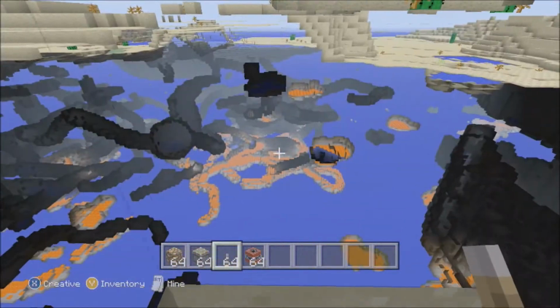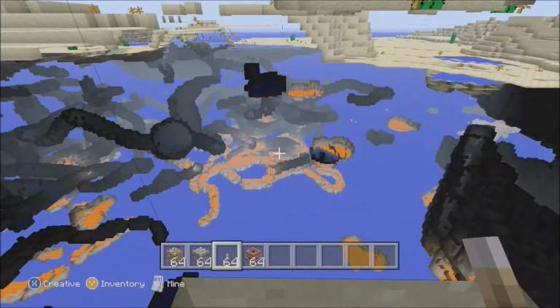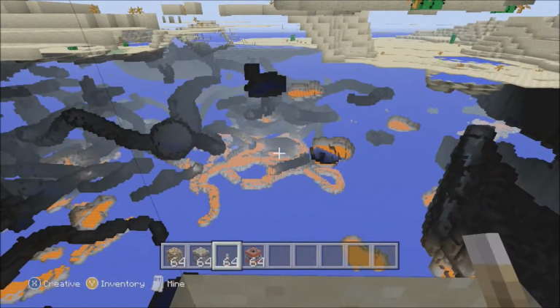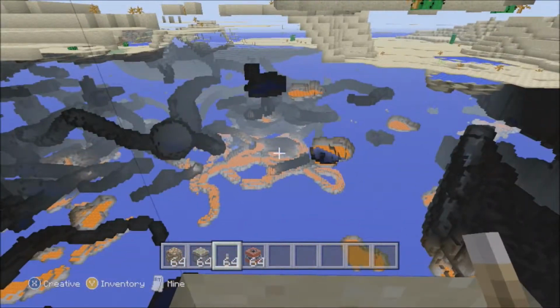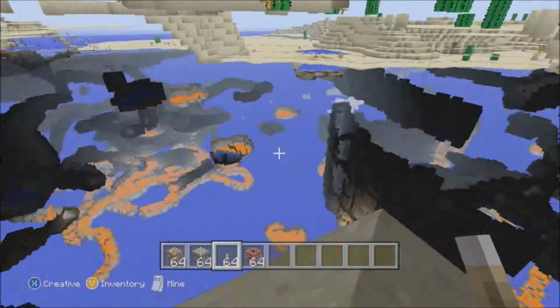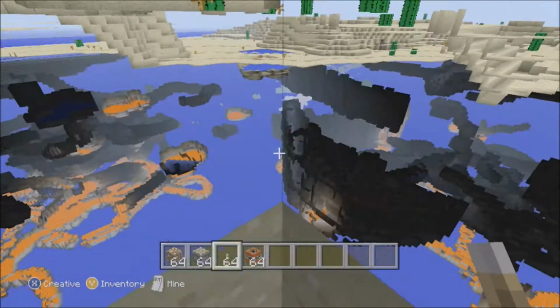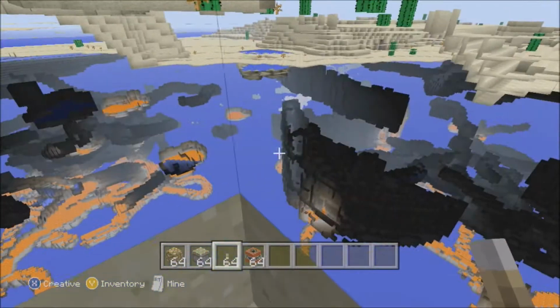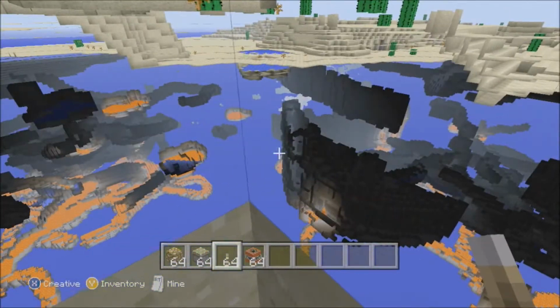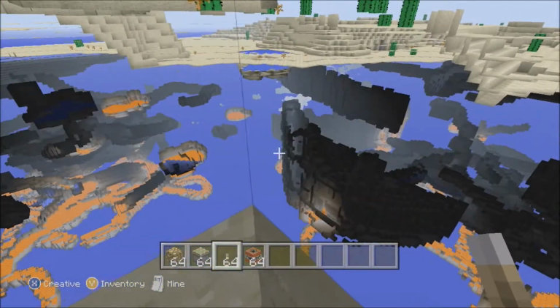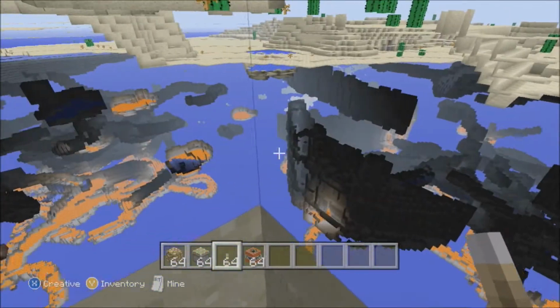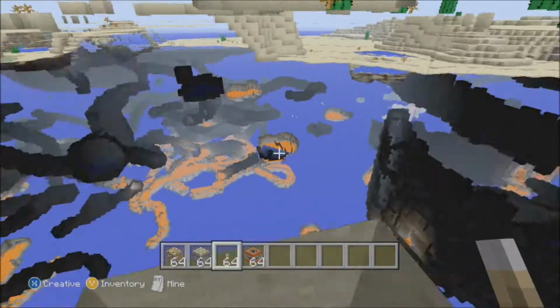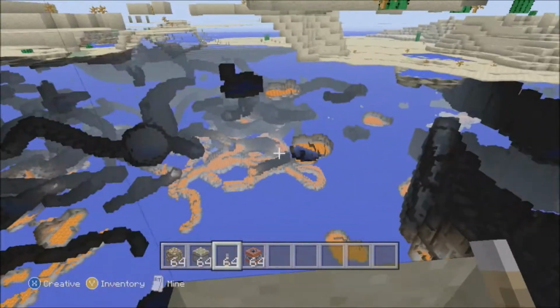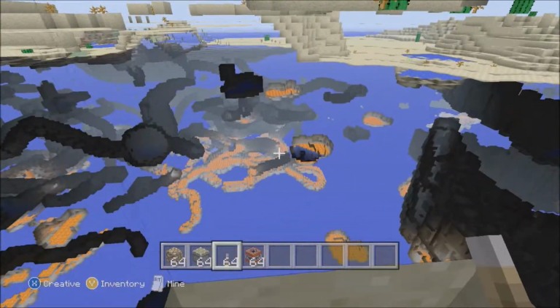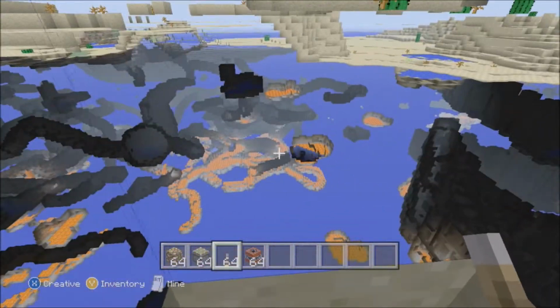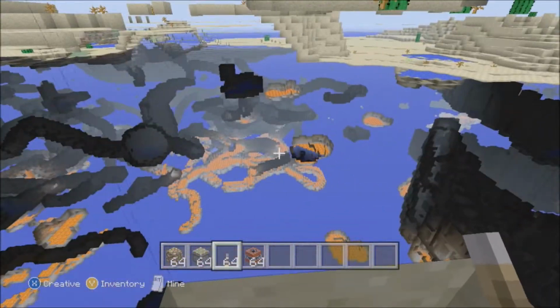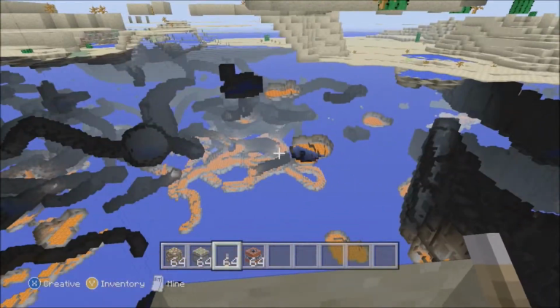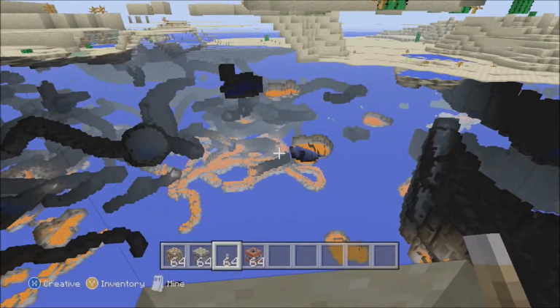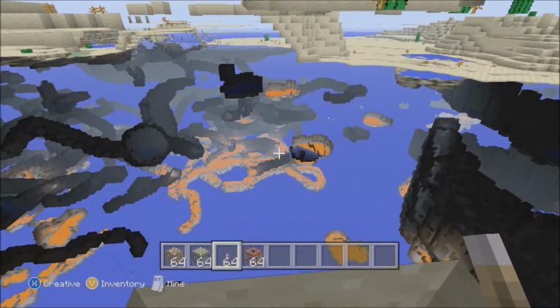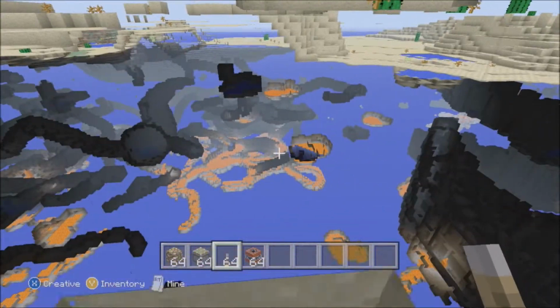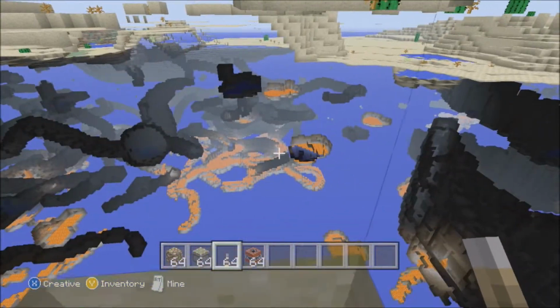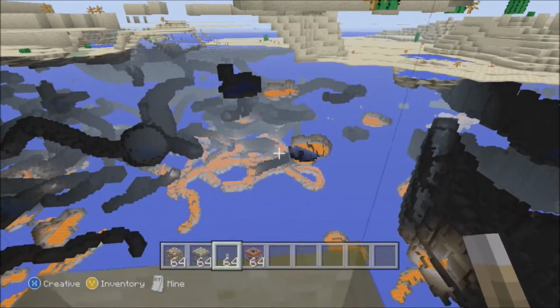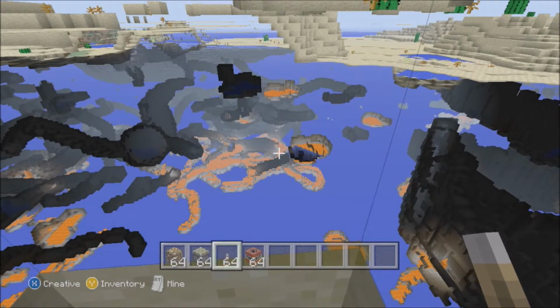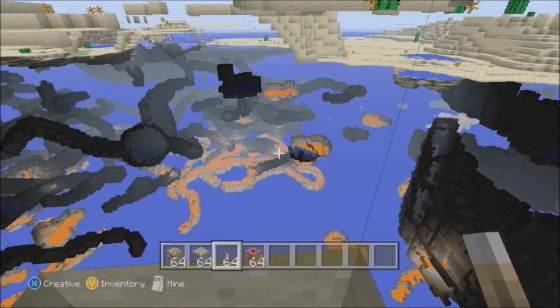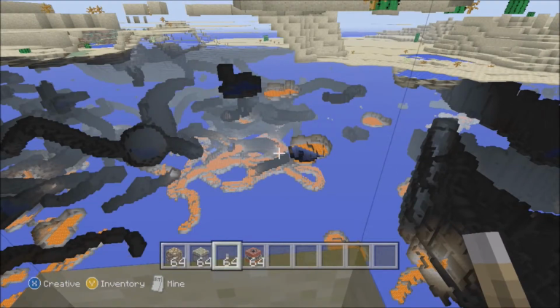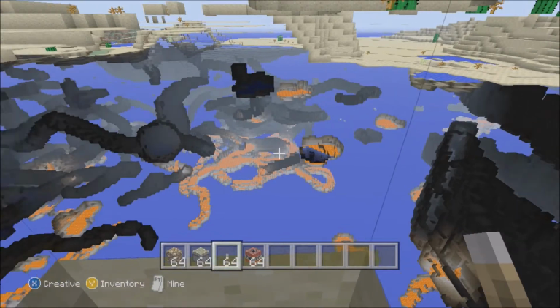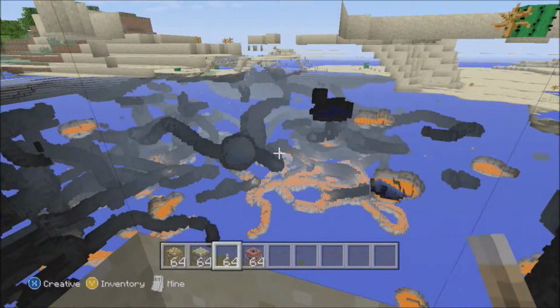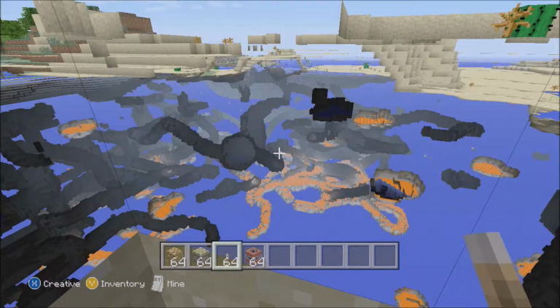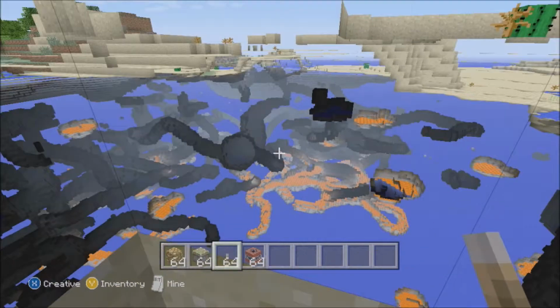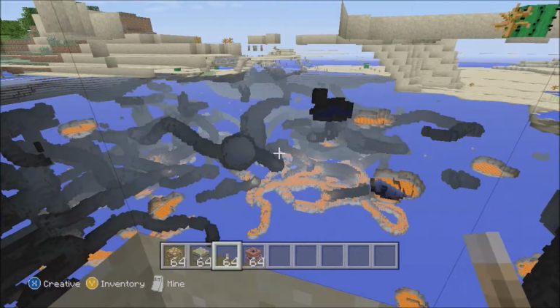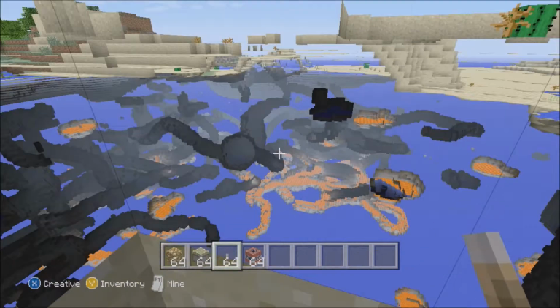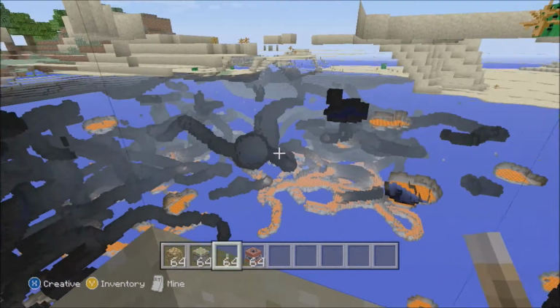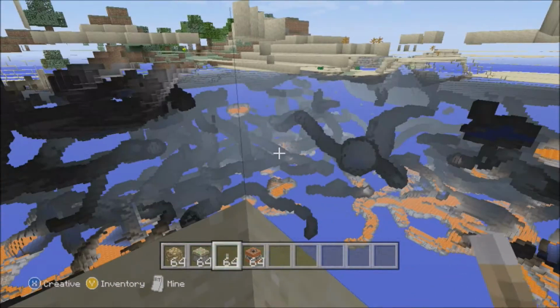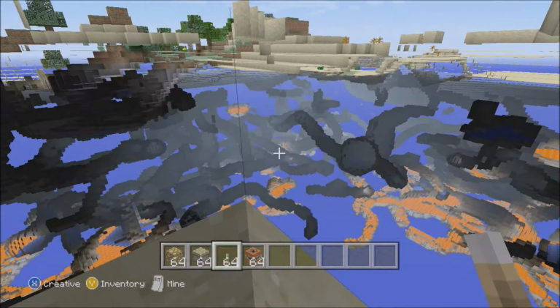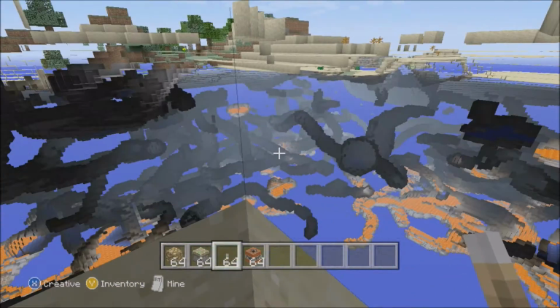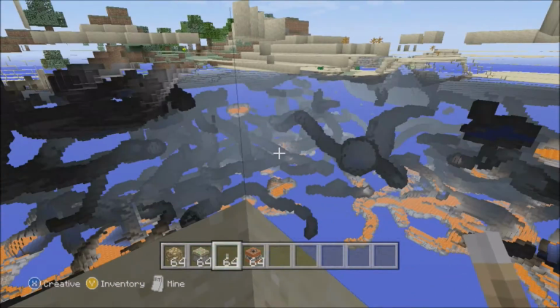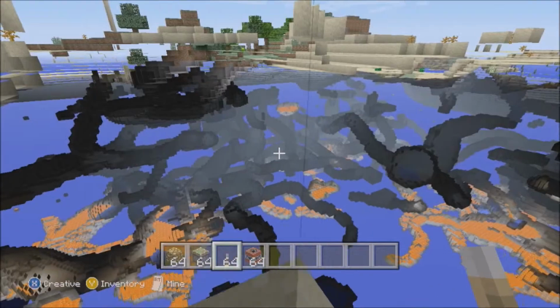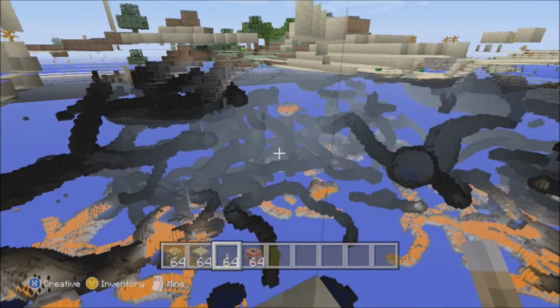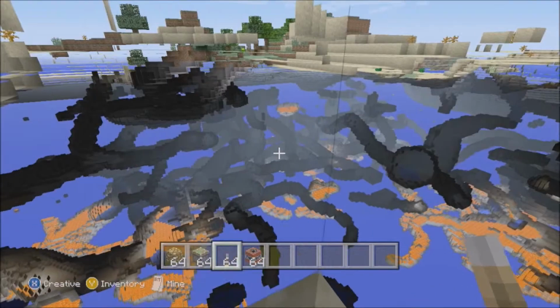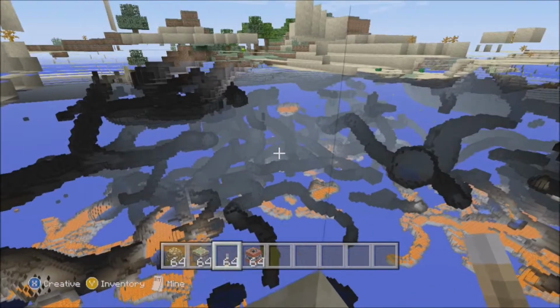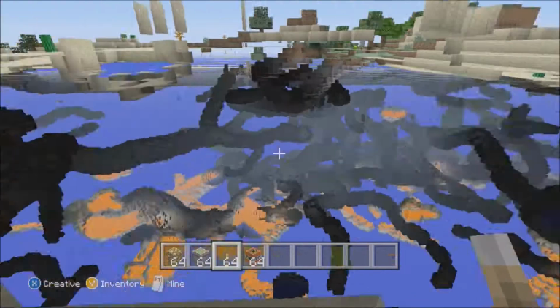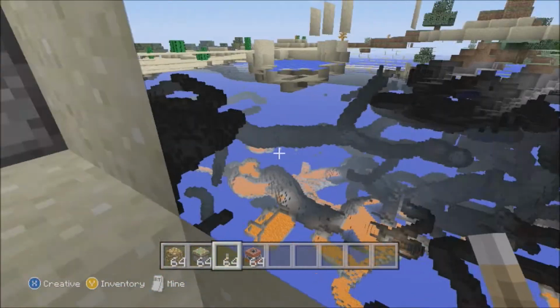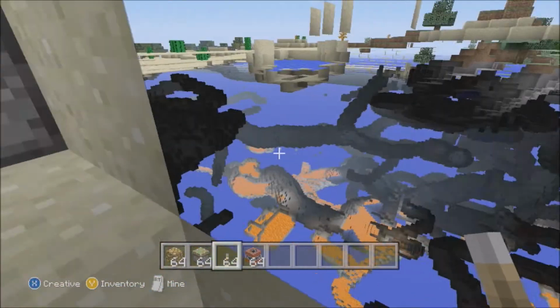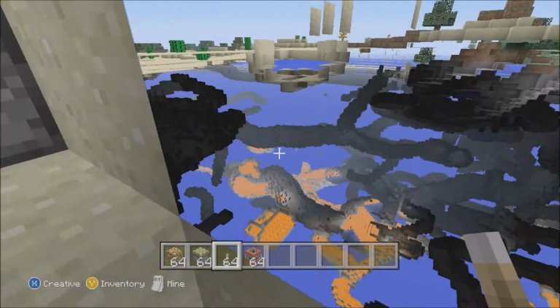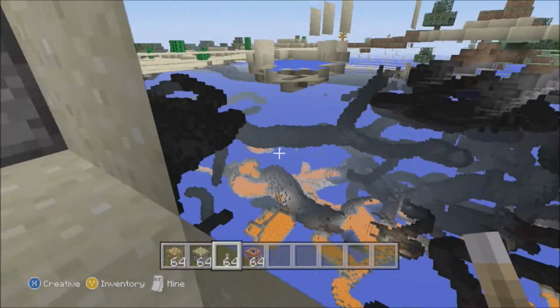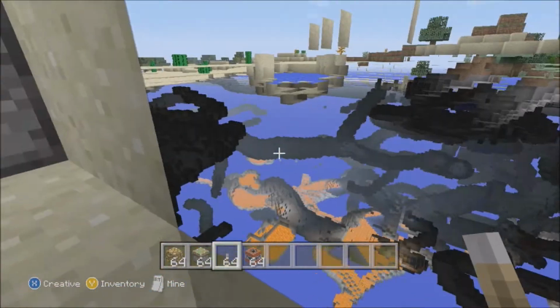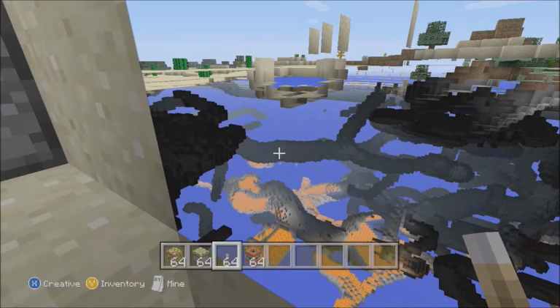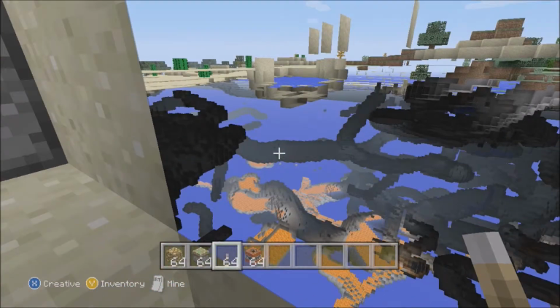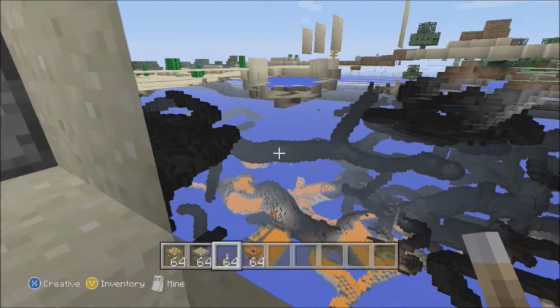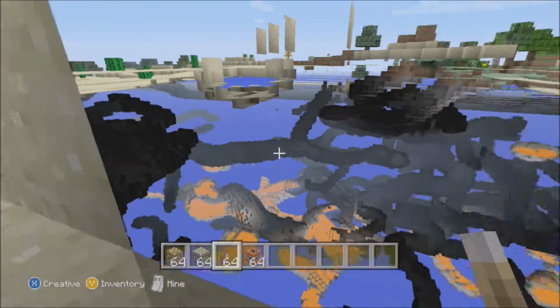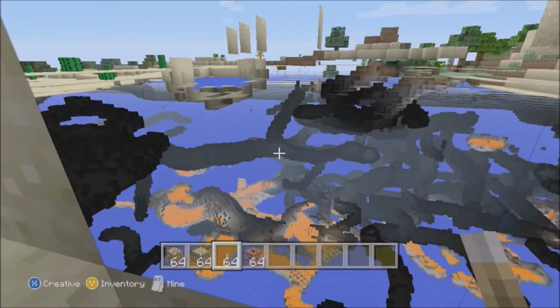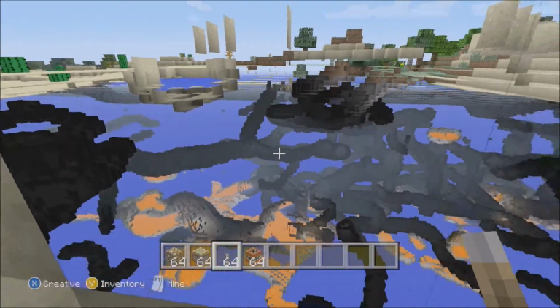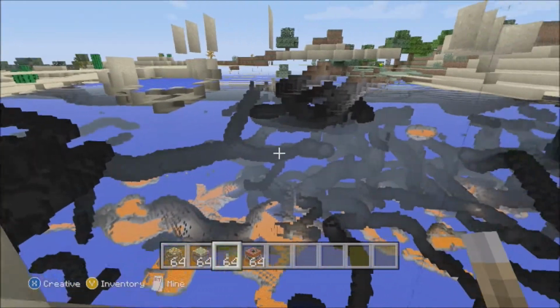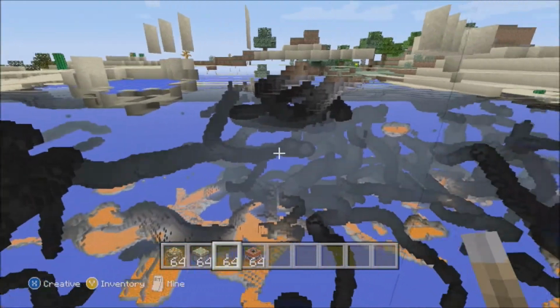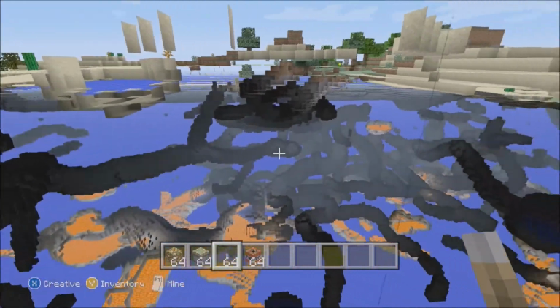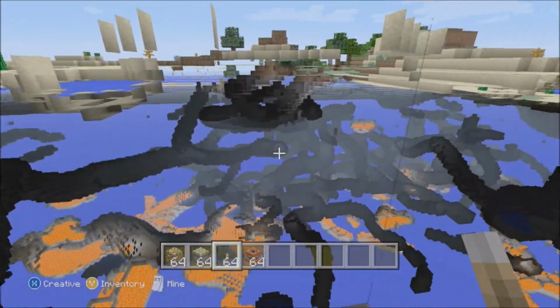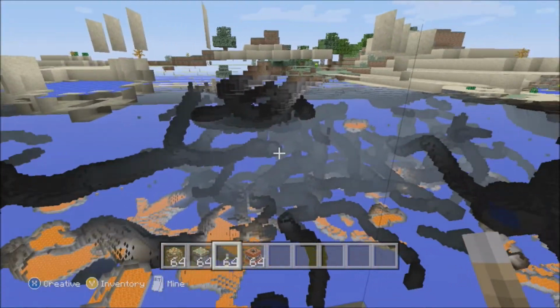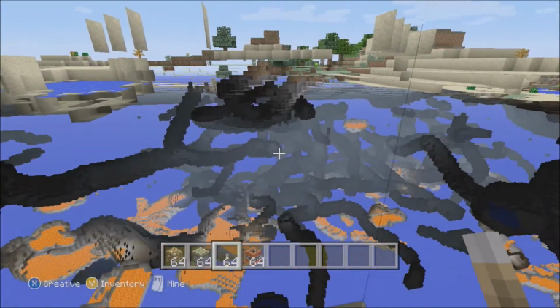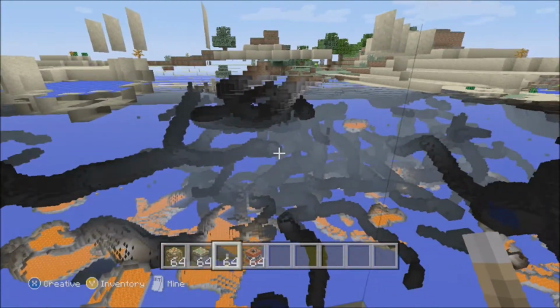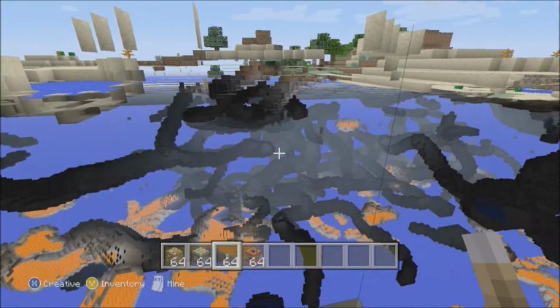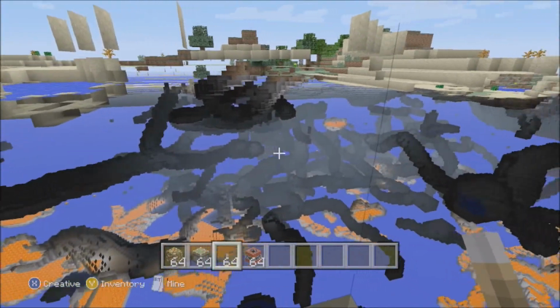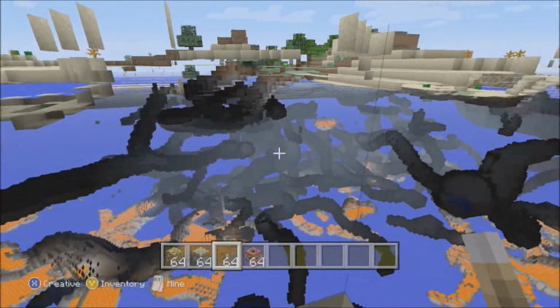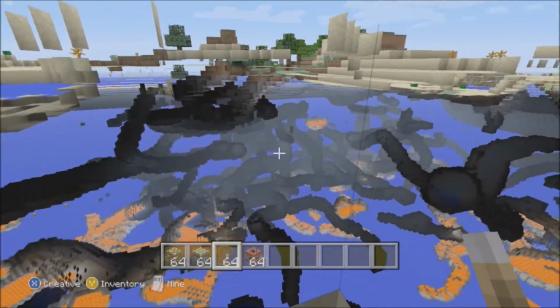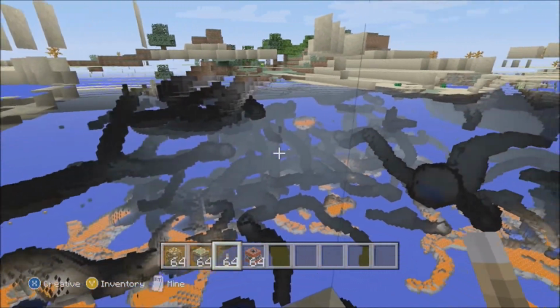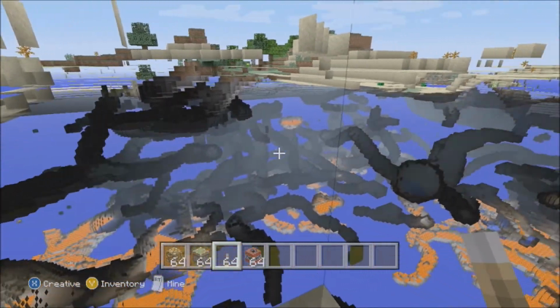If you're looking for cave systems because you've run out of them — you've already searched through a lot of them — just do this, see if you can find any more. Once you put torches down in them they'll light up, you'll see torches in them.